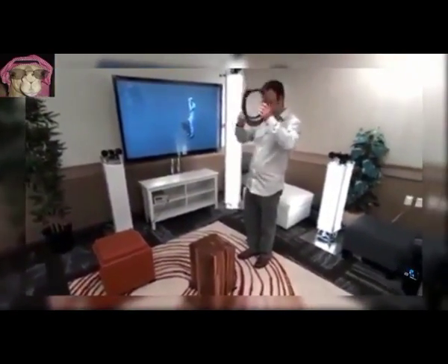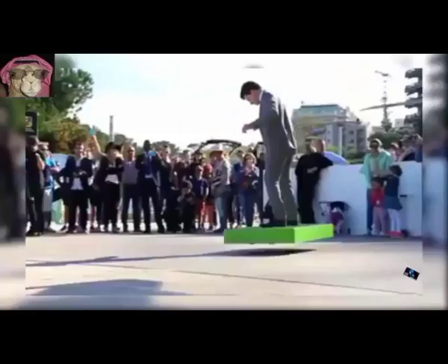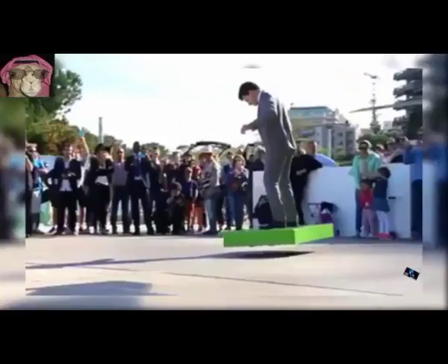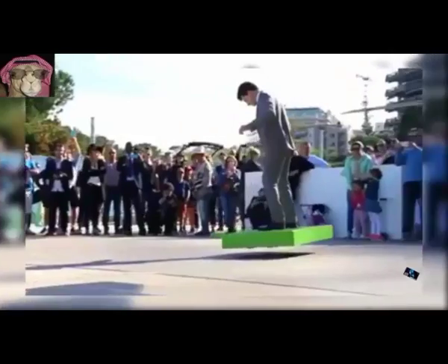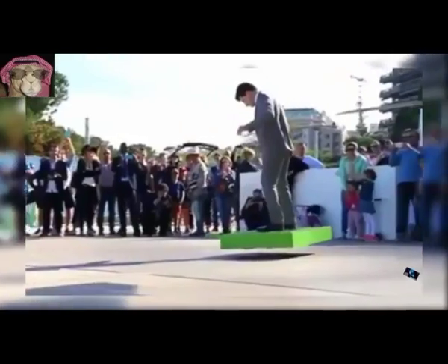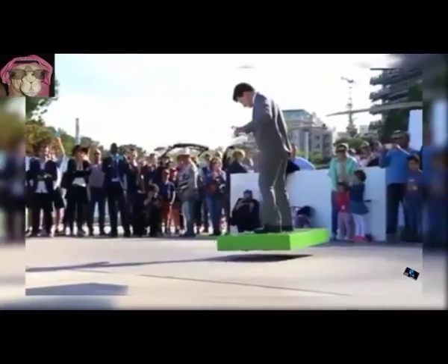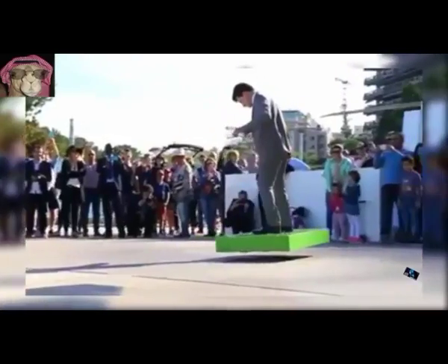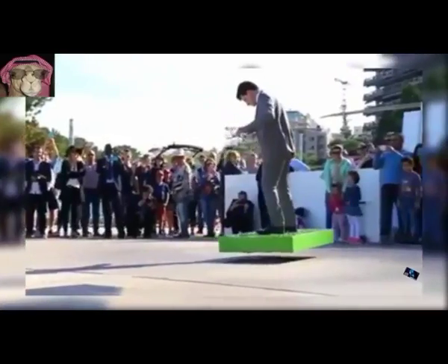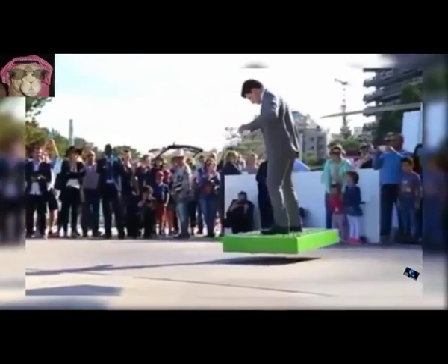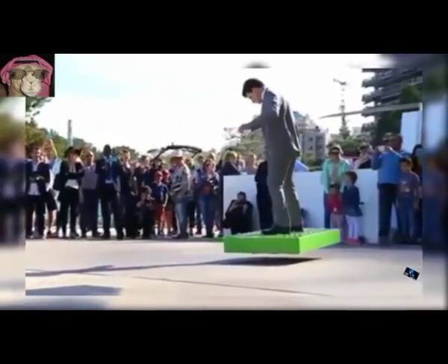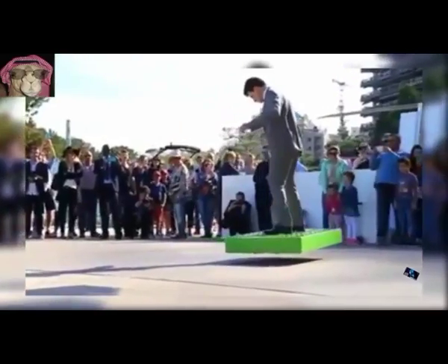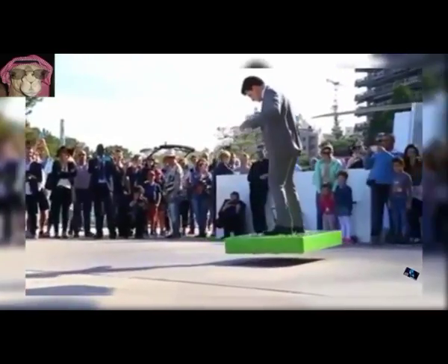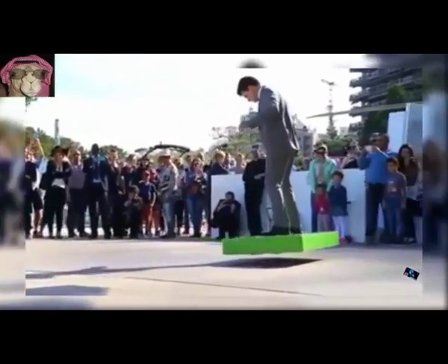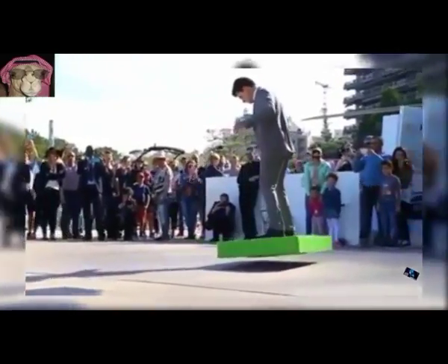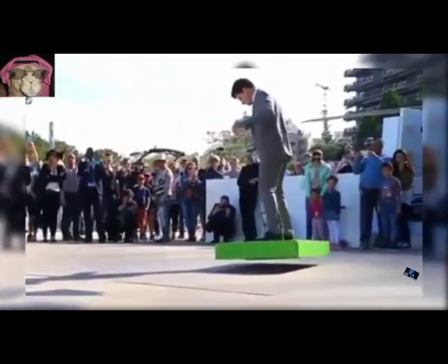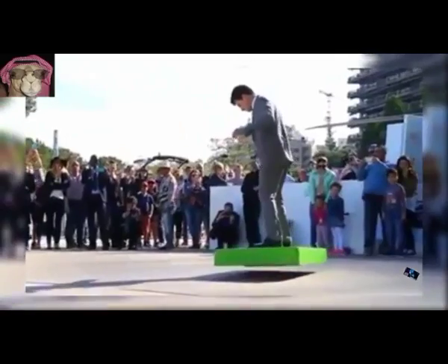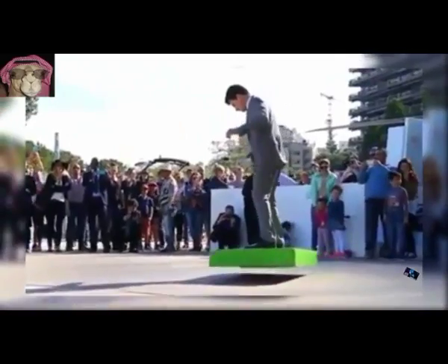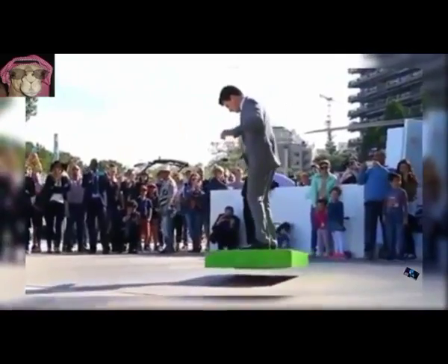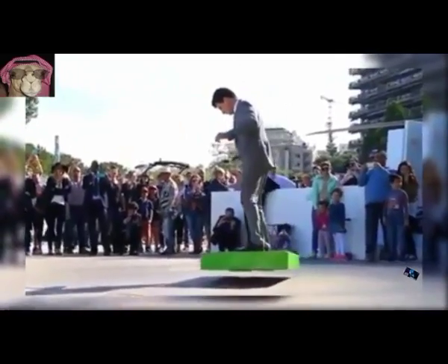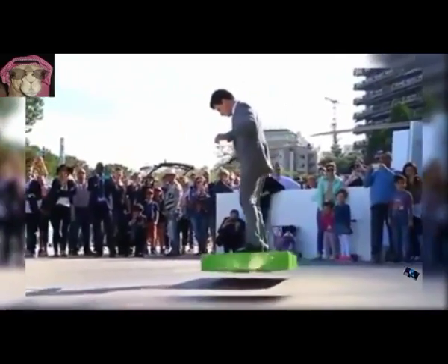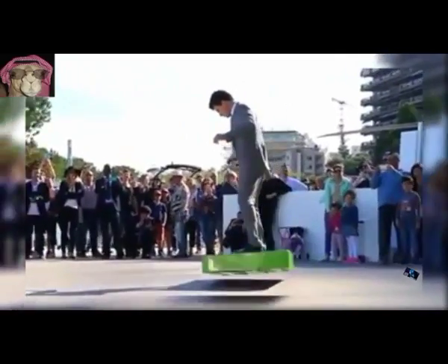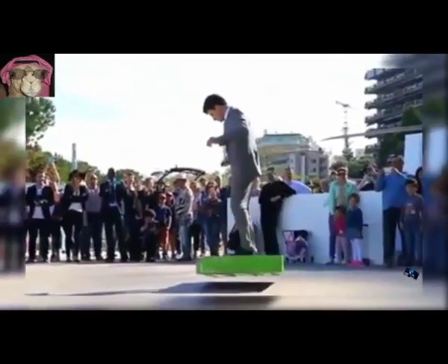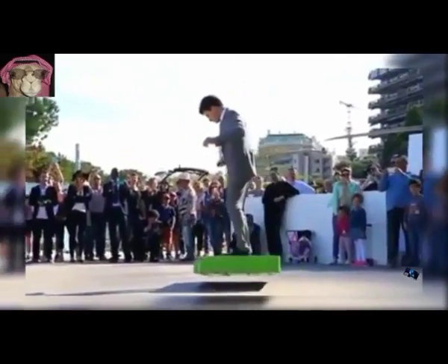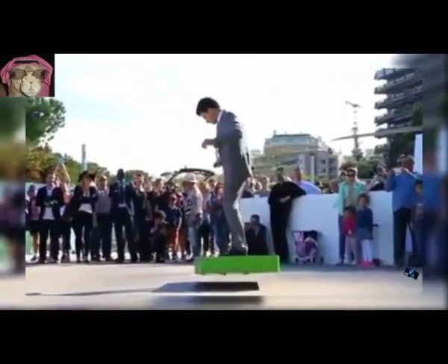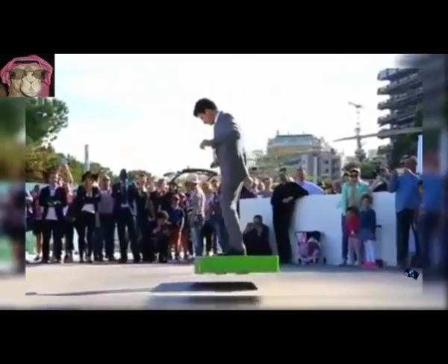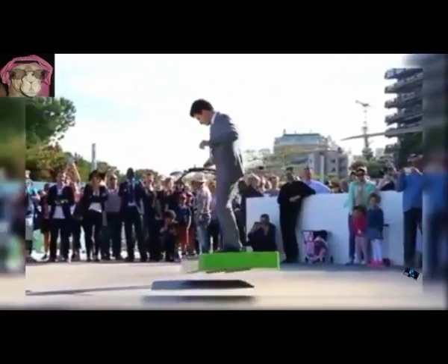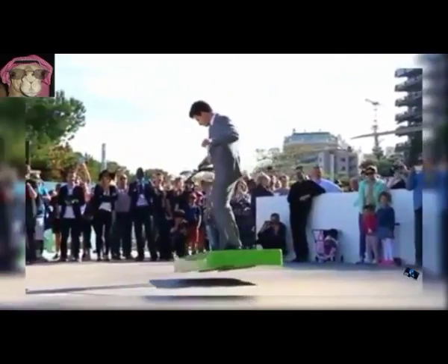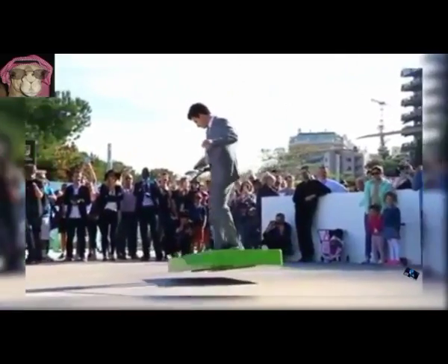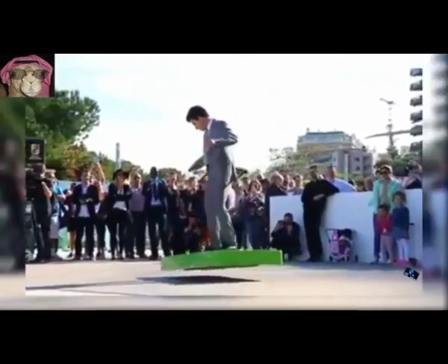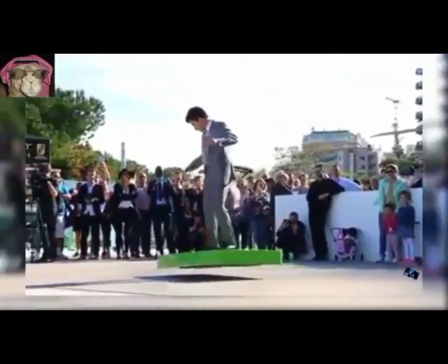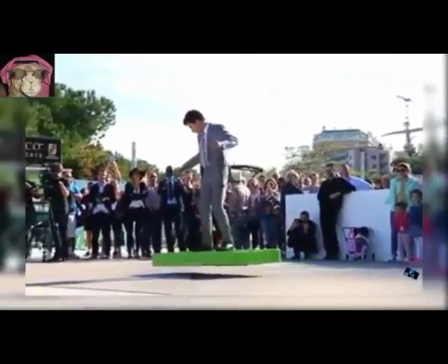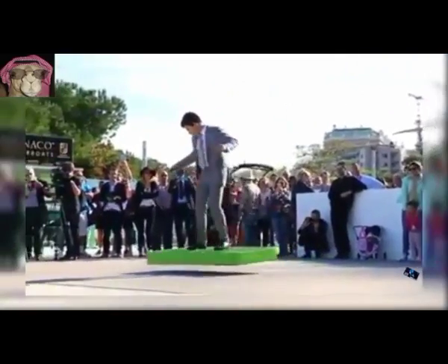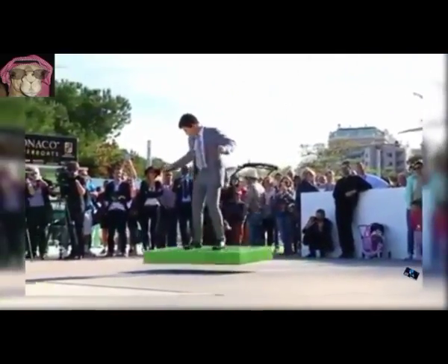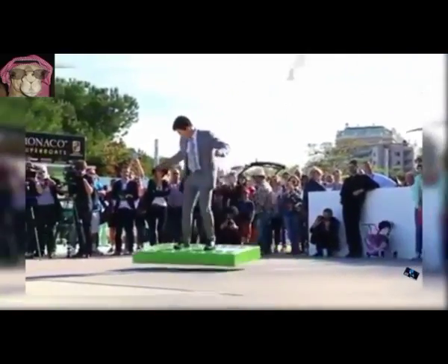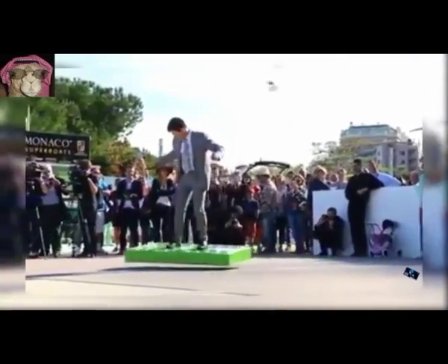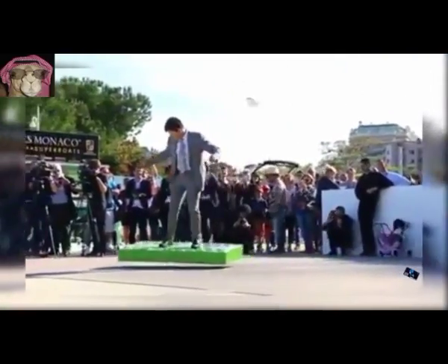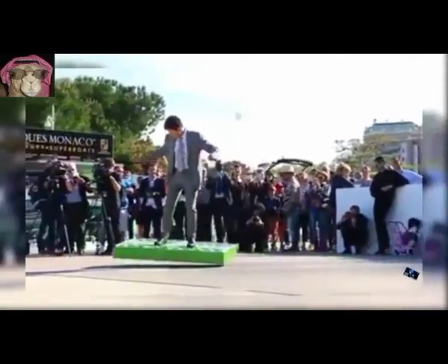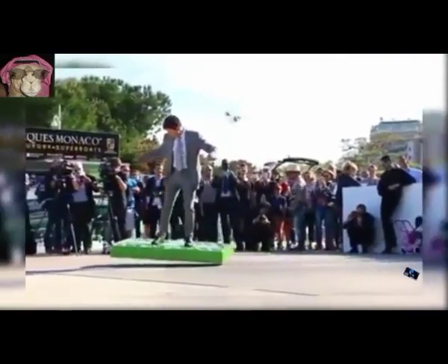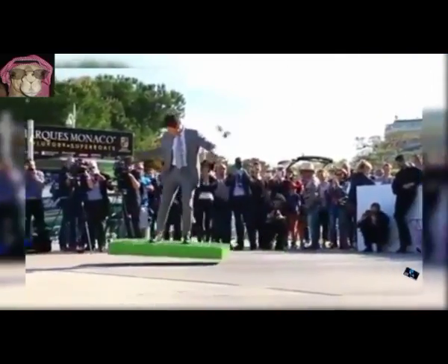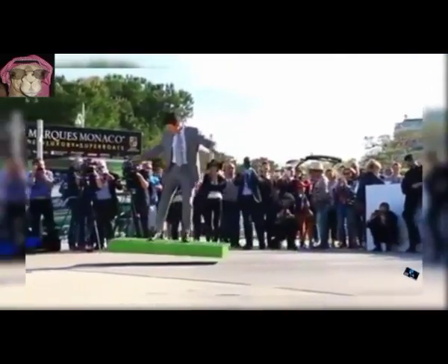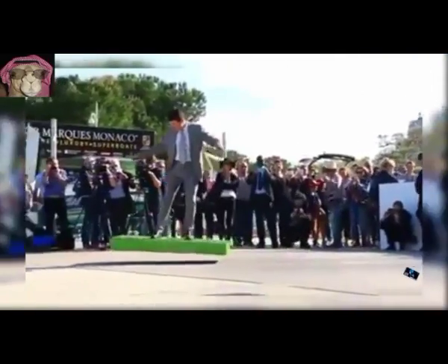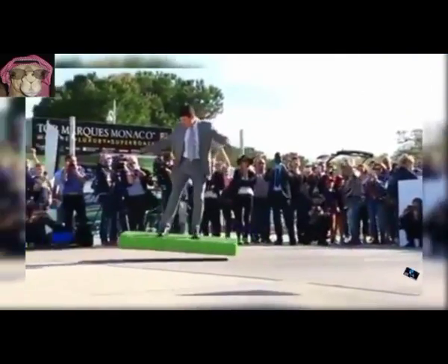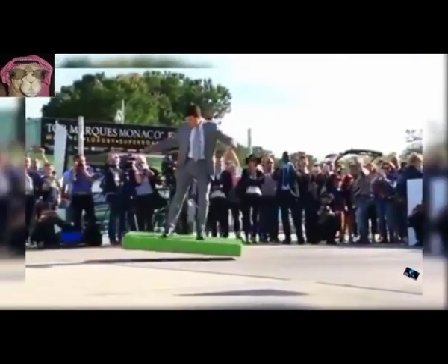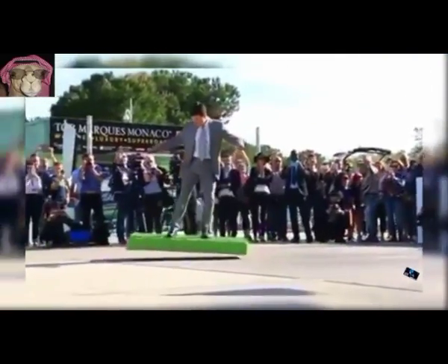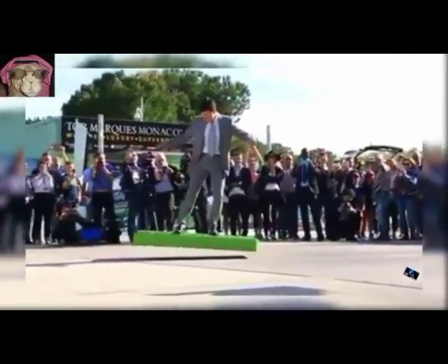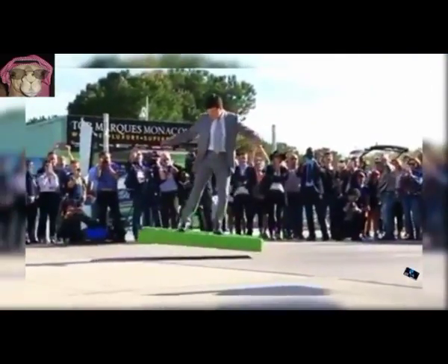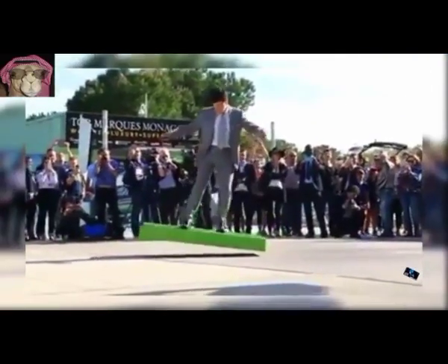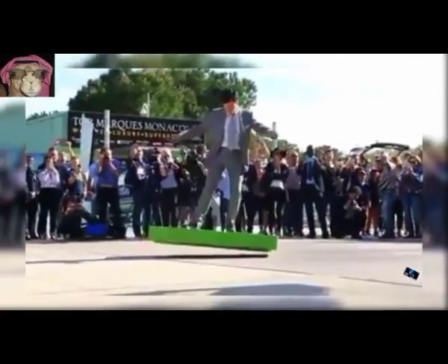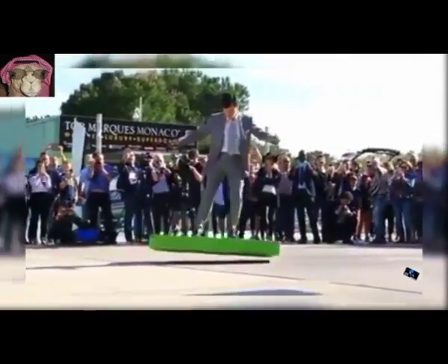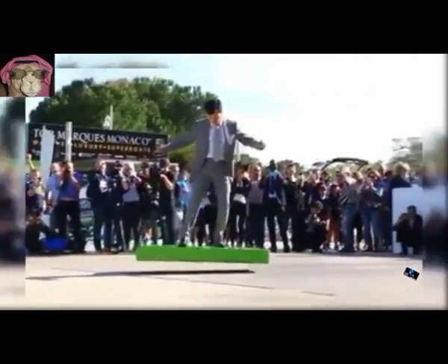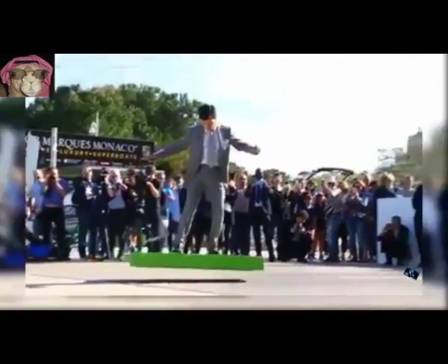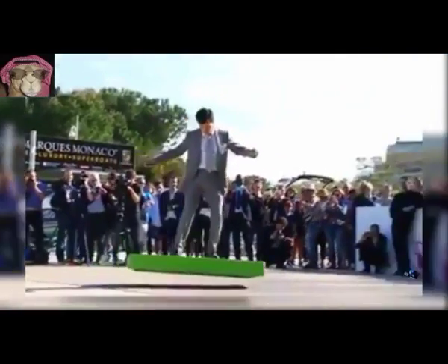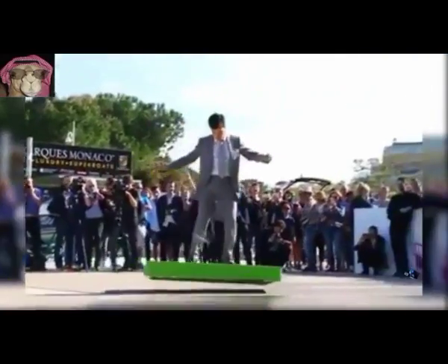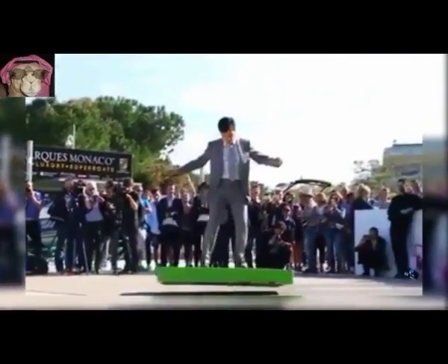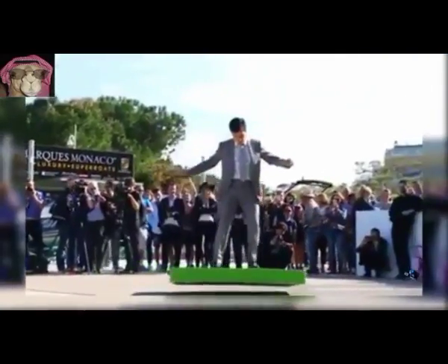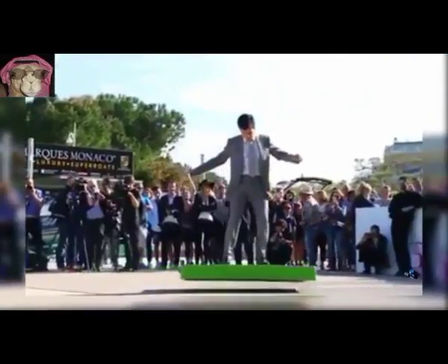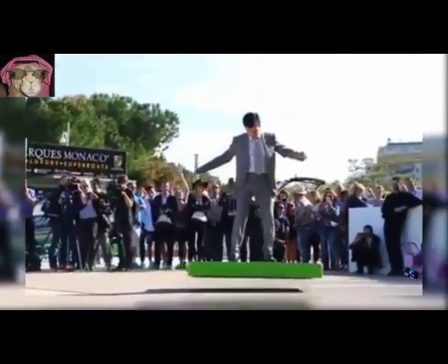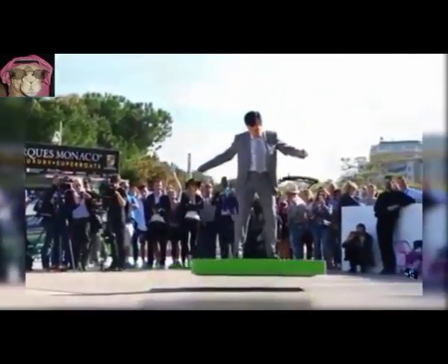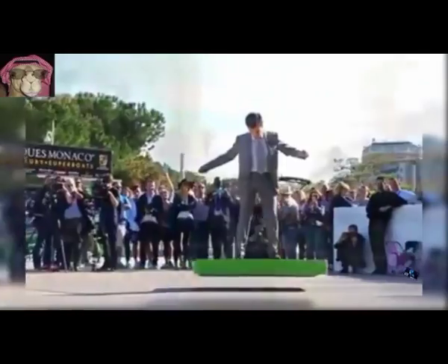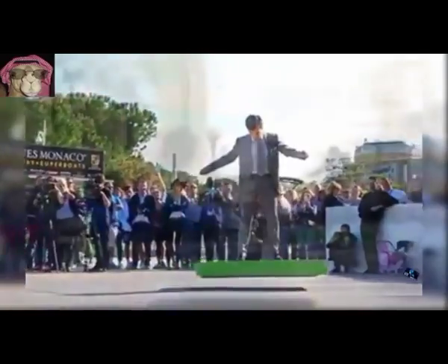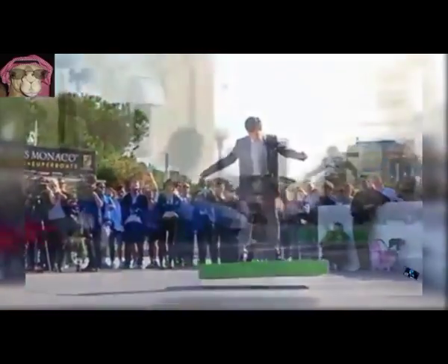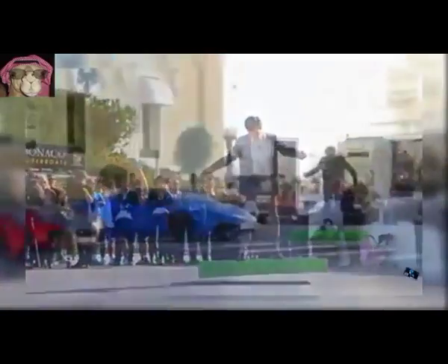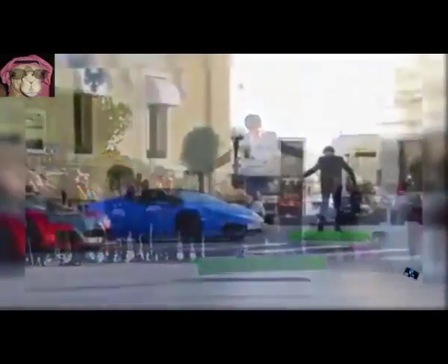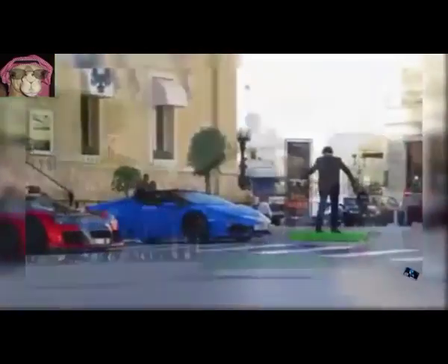12. Nice Hoverboard. A flying board that can carry a standing human passenger with a weight of 110 kg.